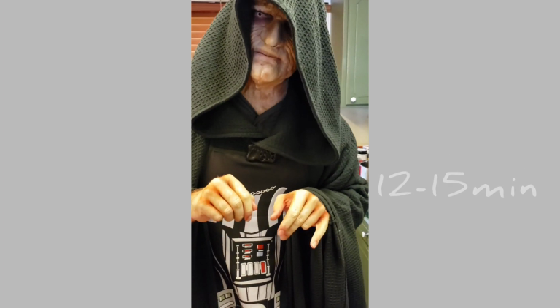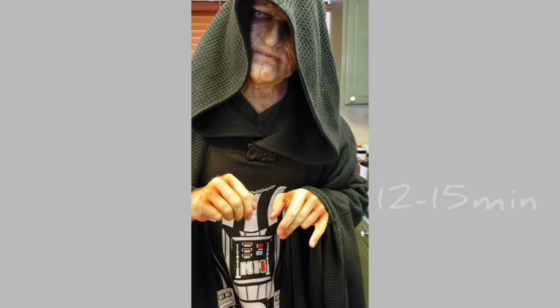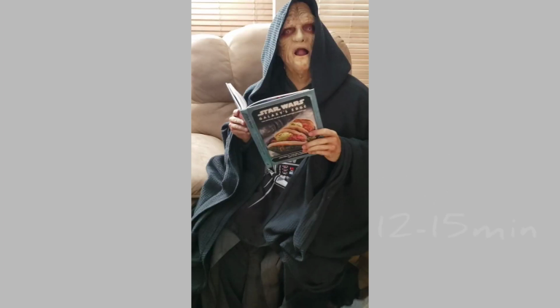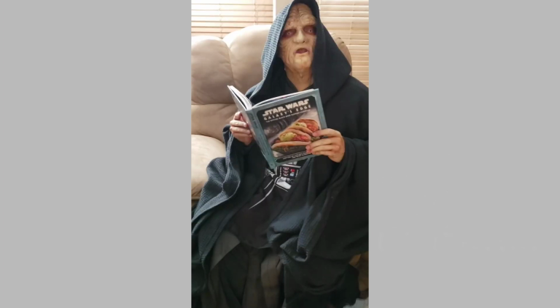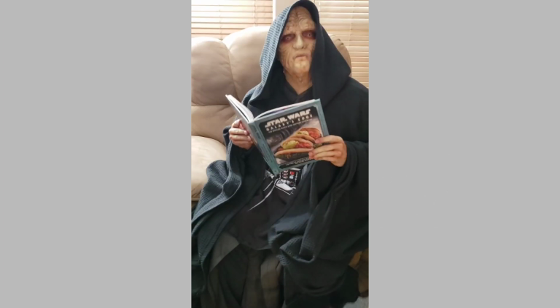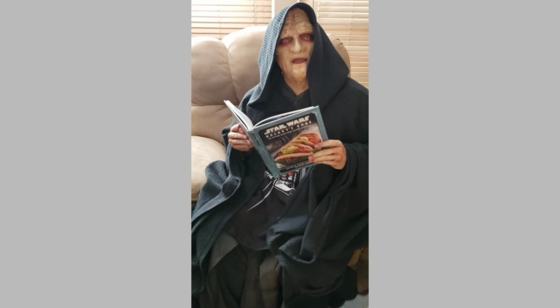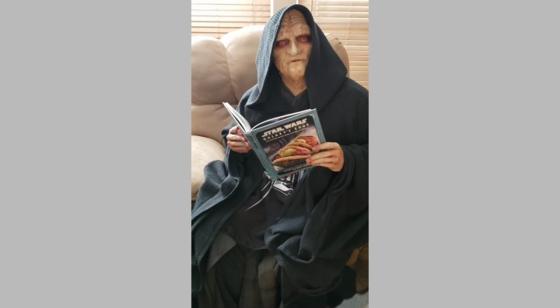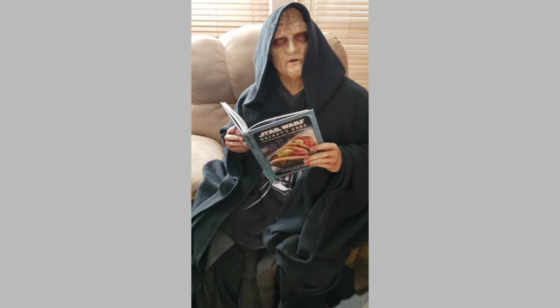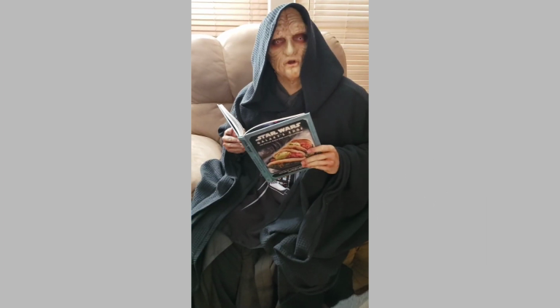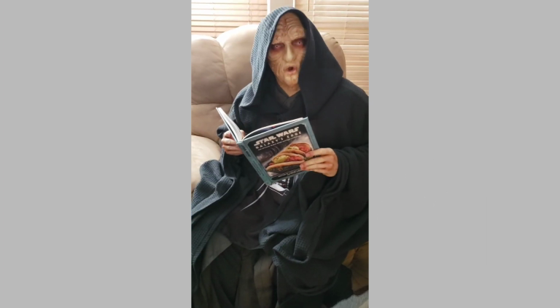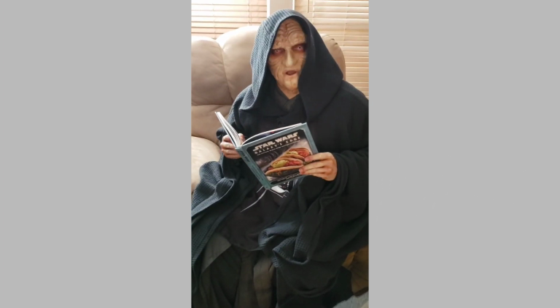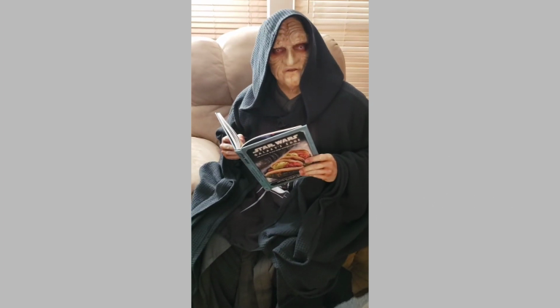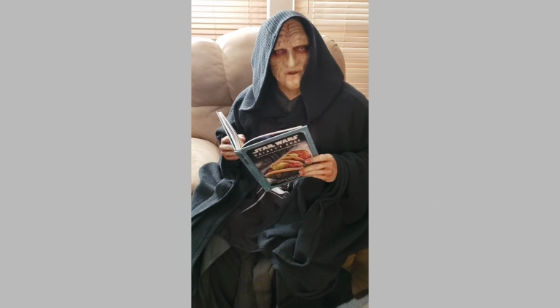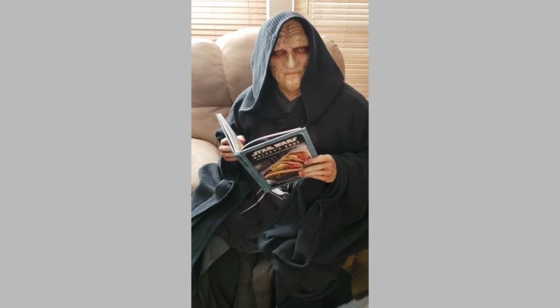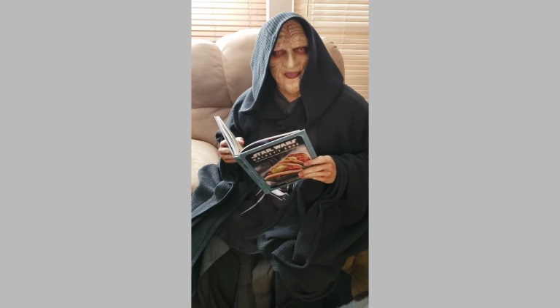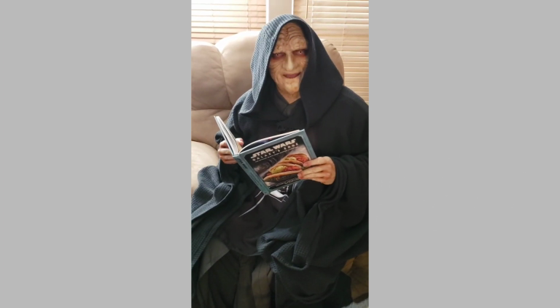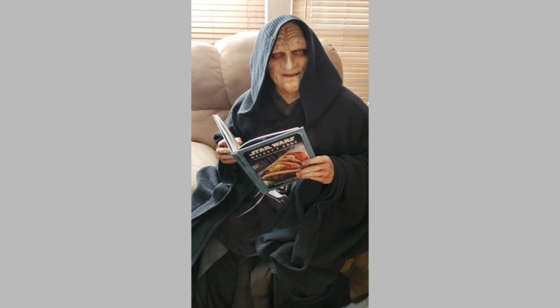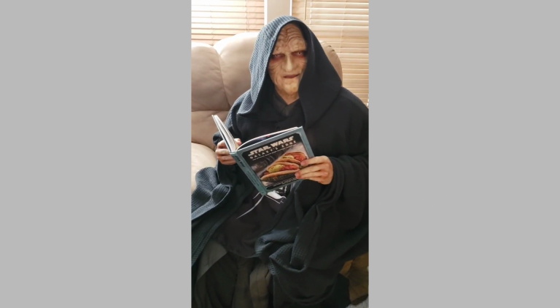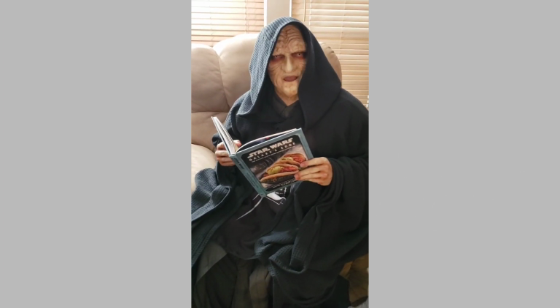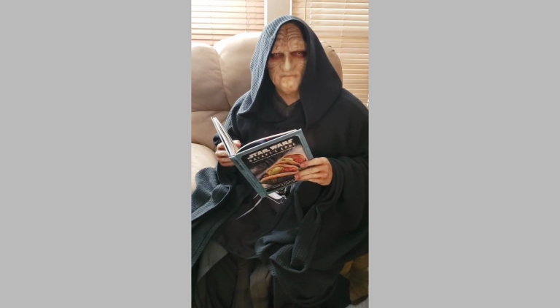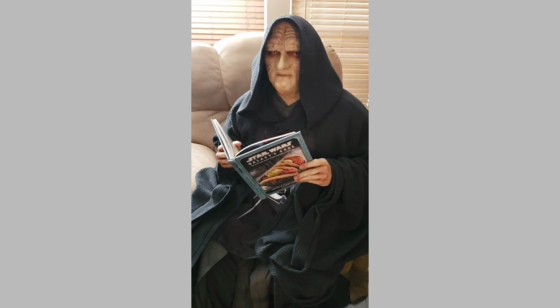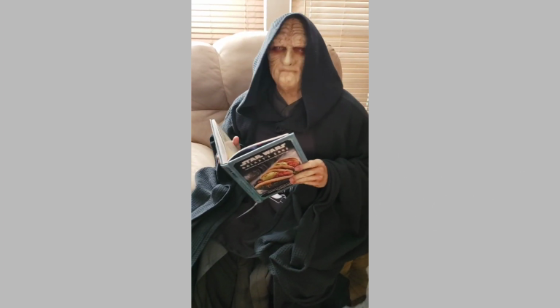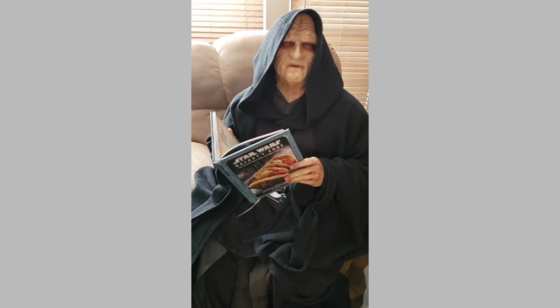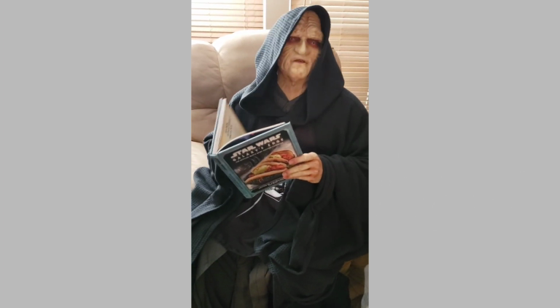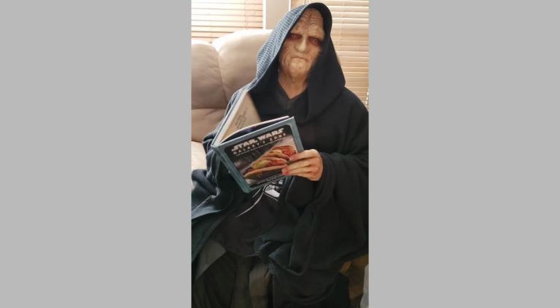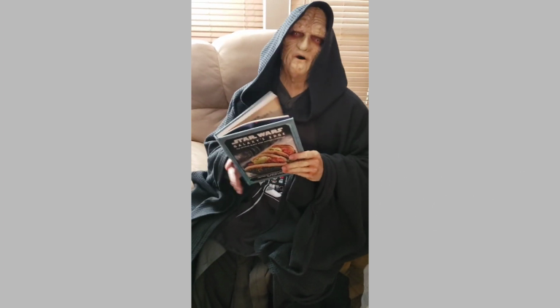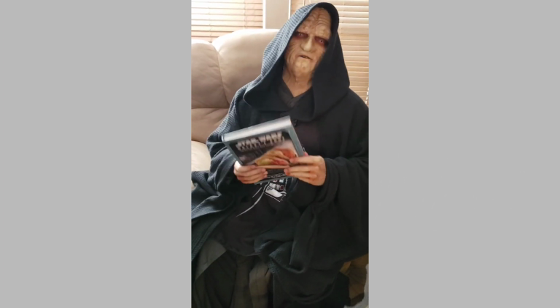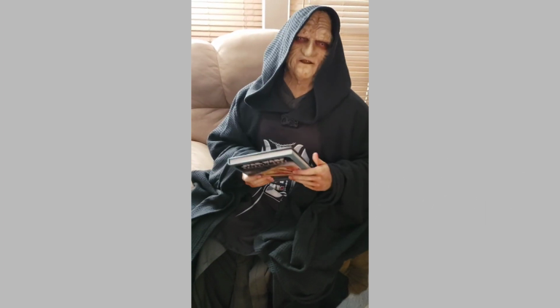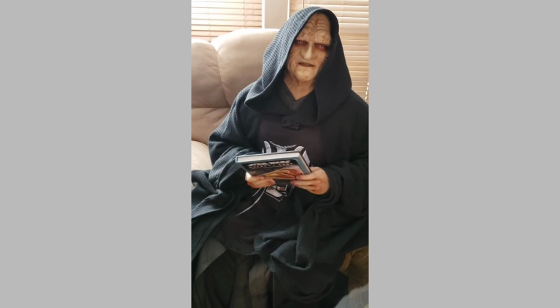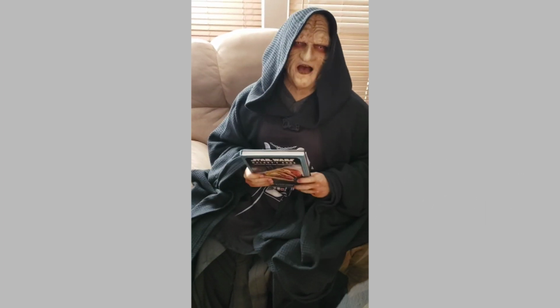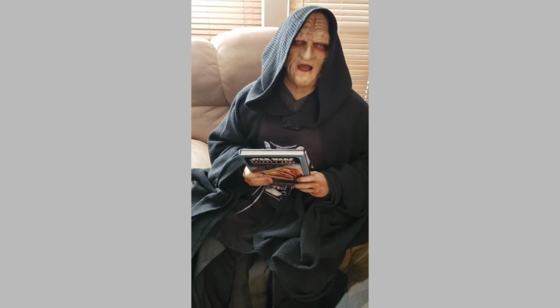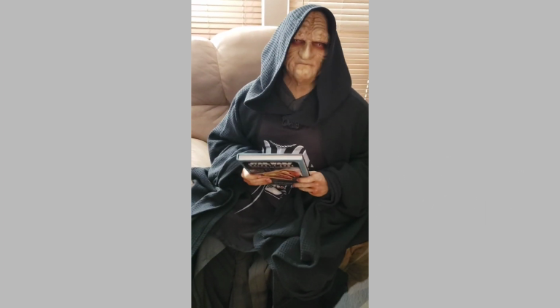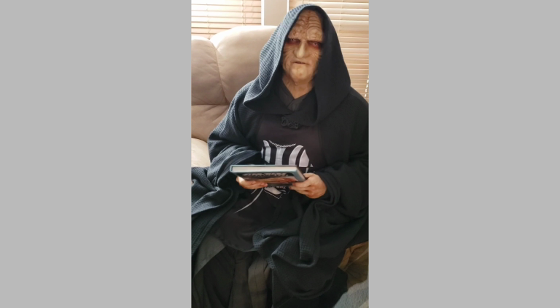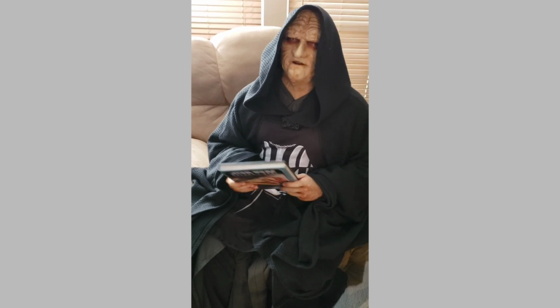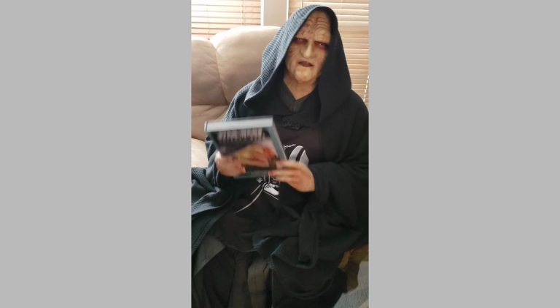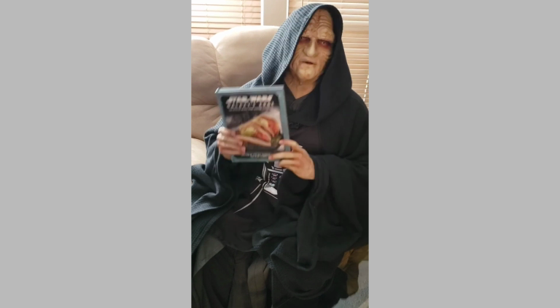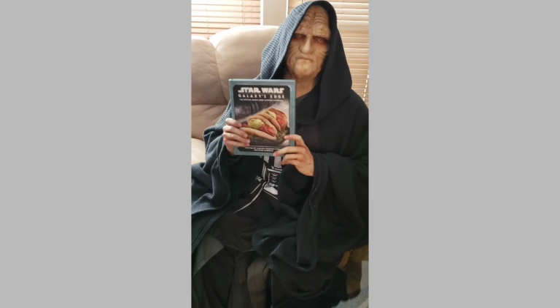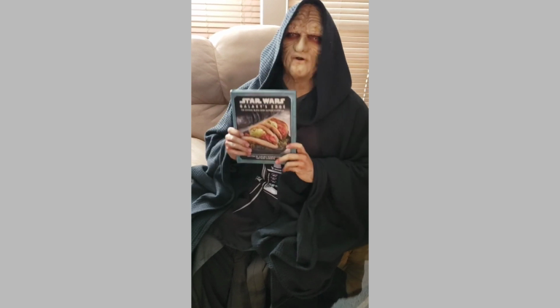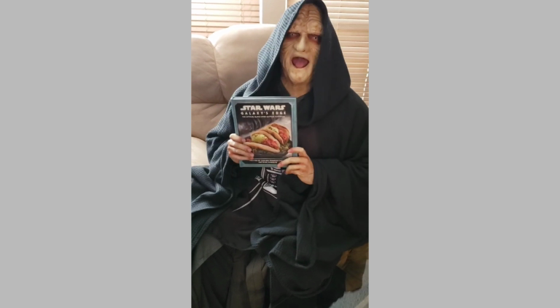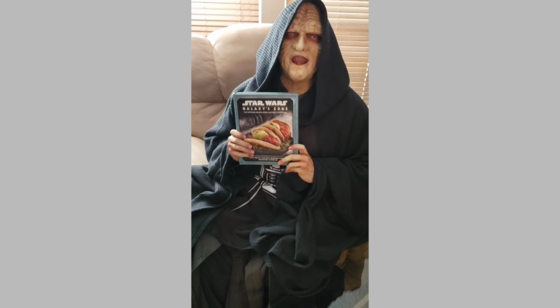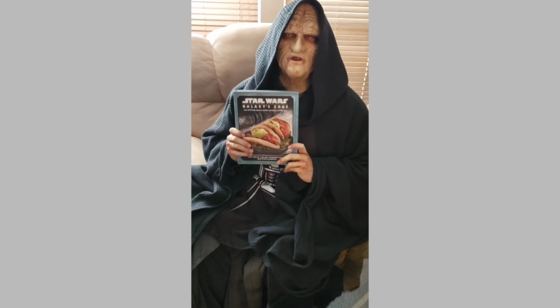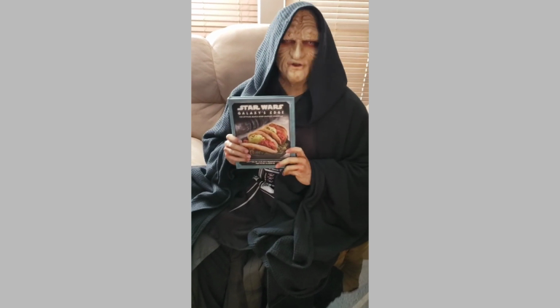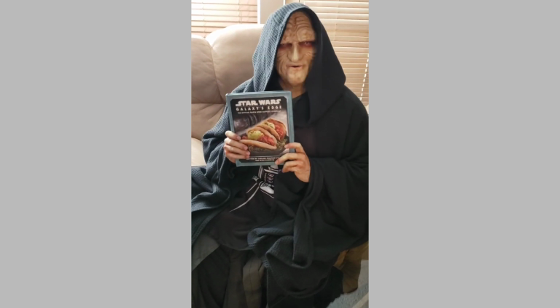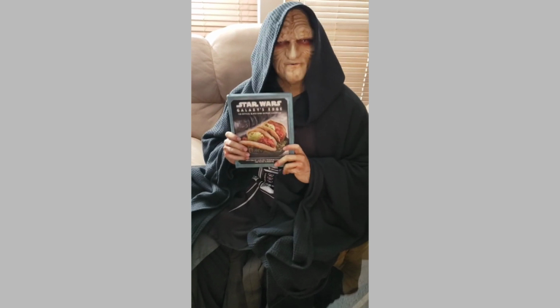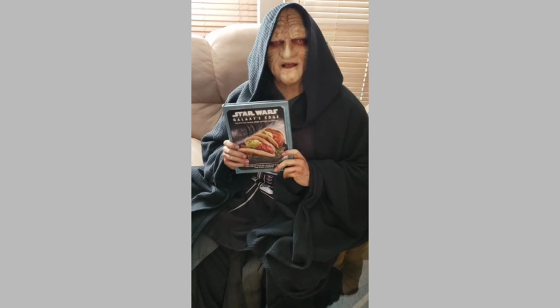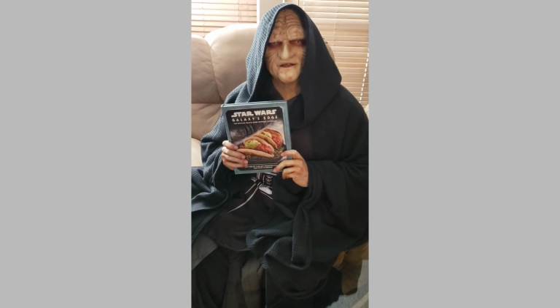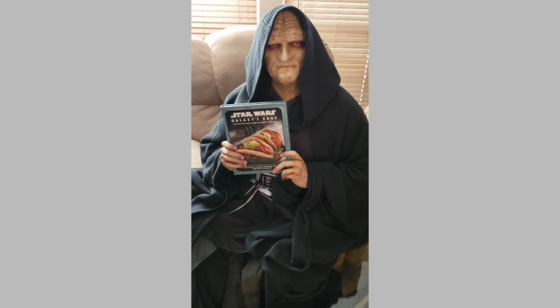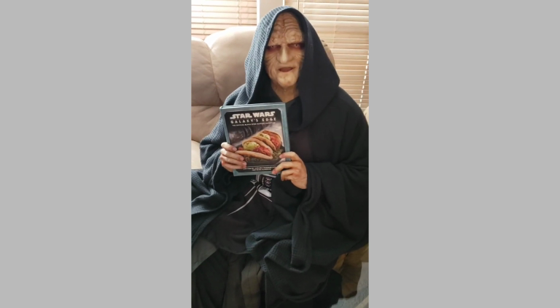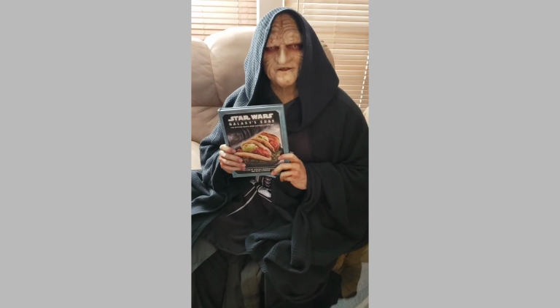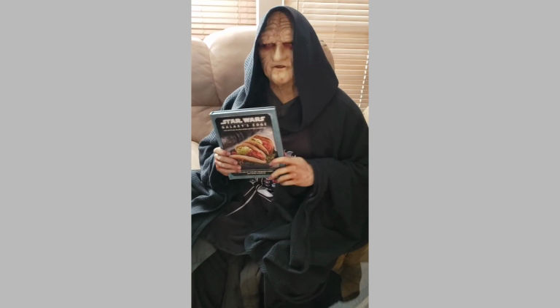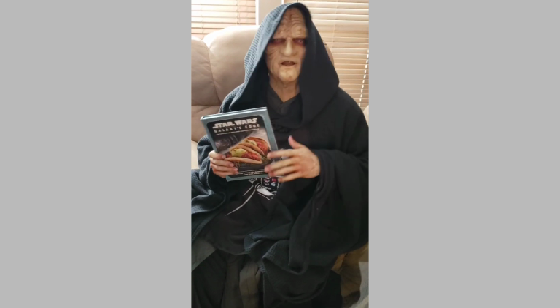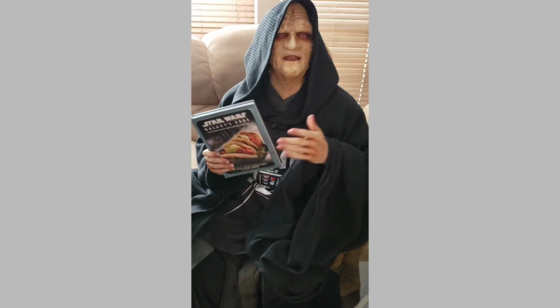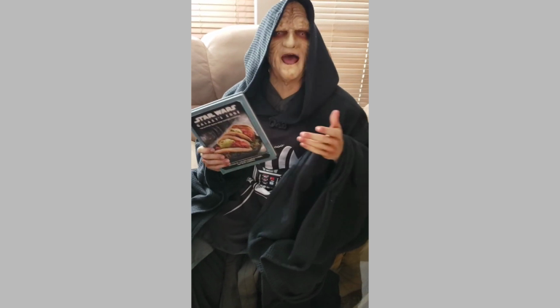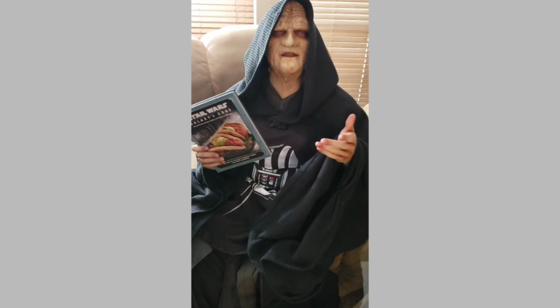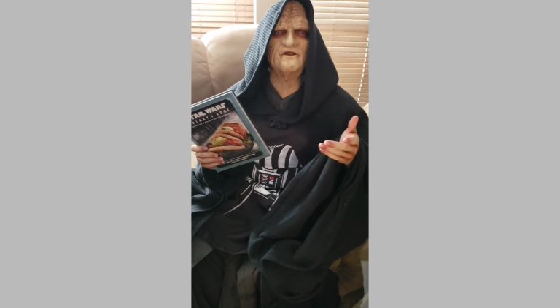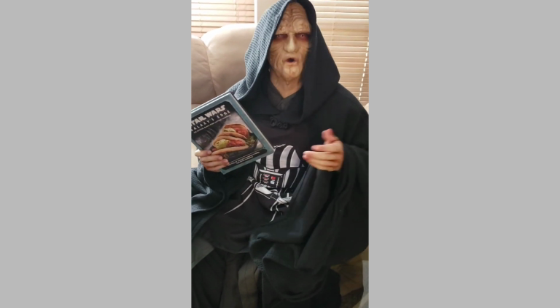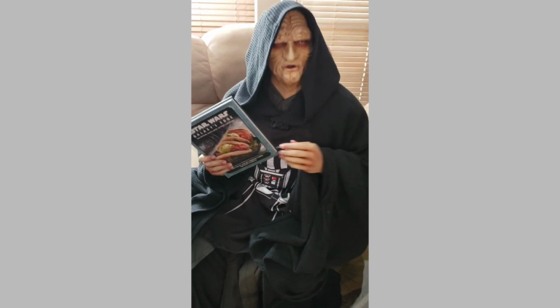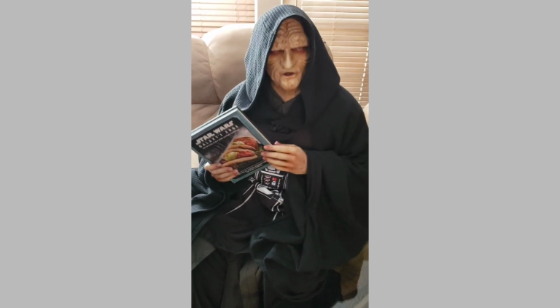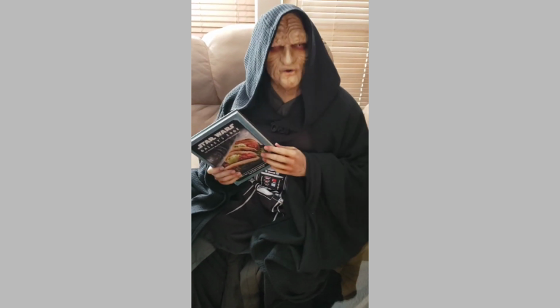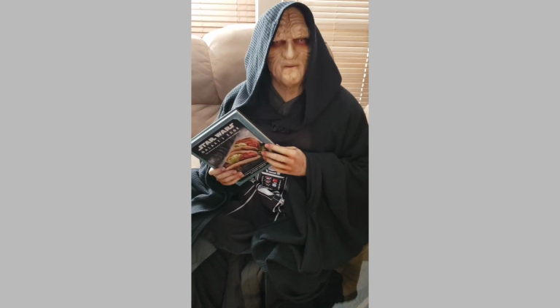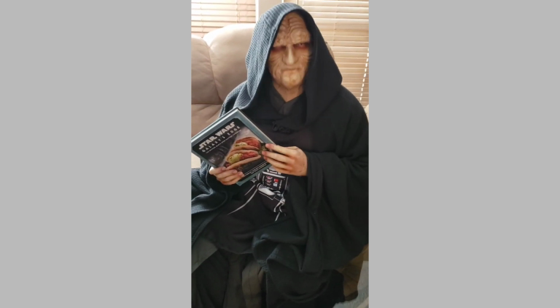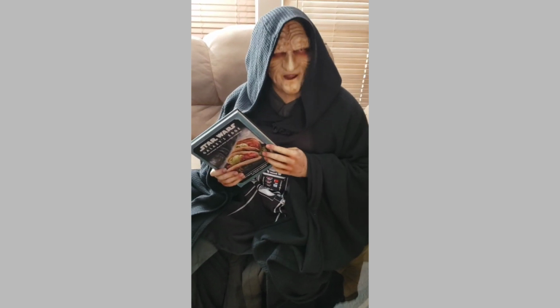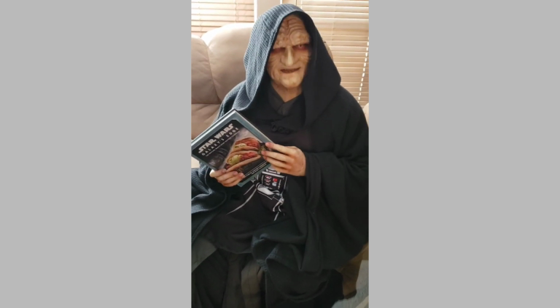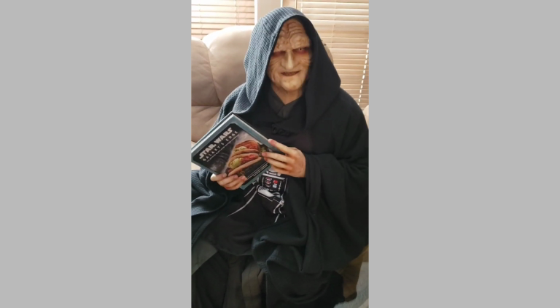While you wait for your cookies to bake, it might be the perfect time to find a brand new recipe to delight your new apprentice.